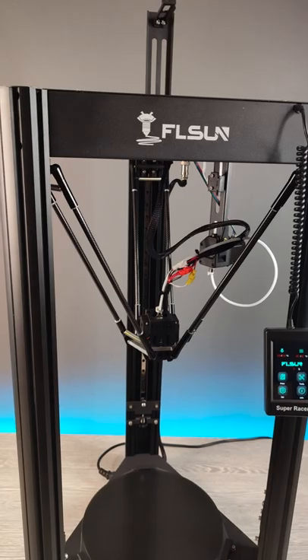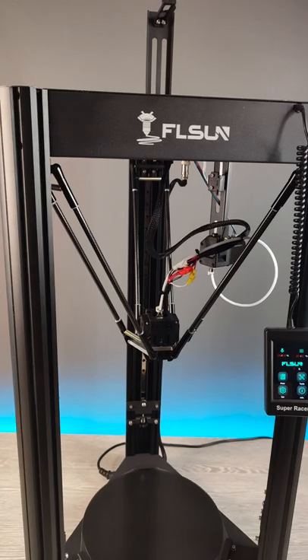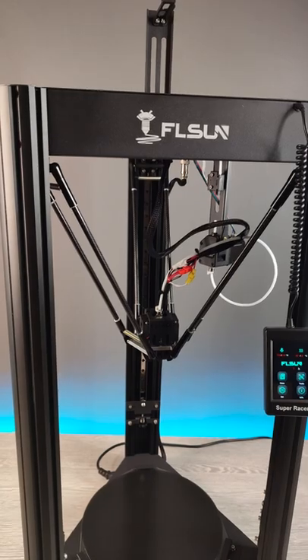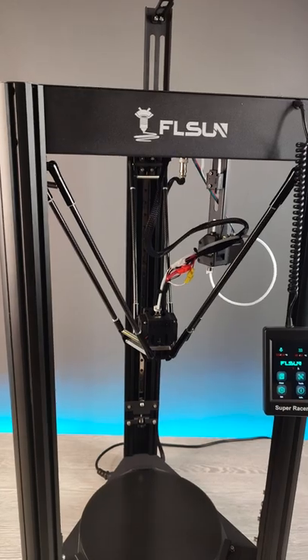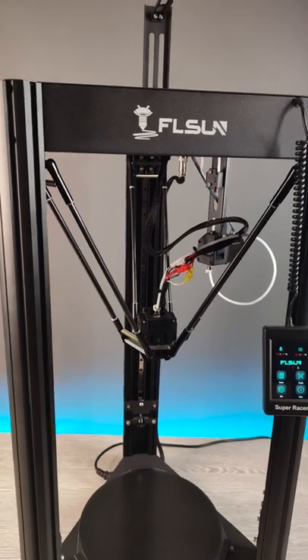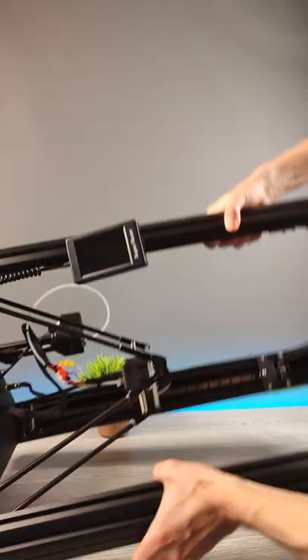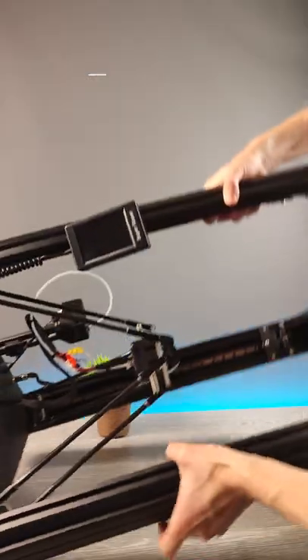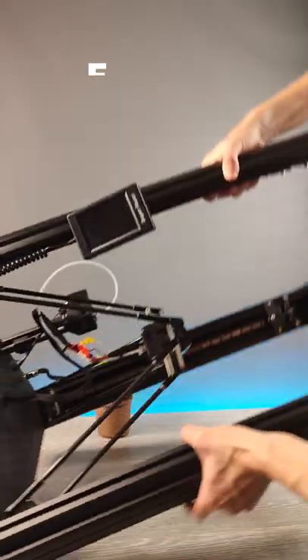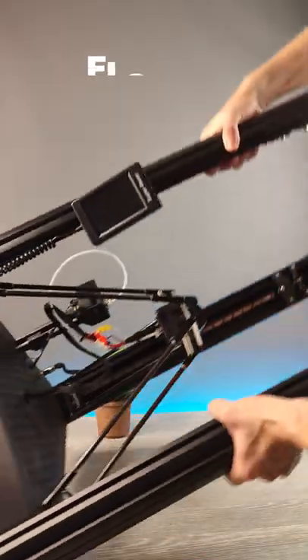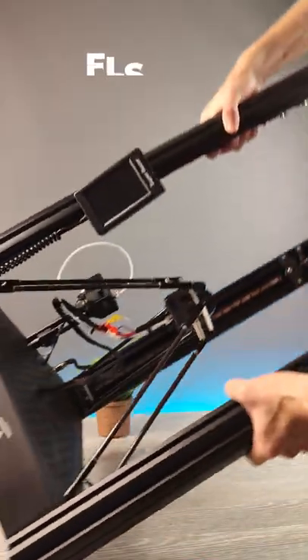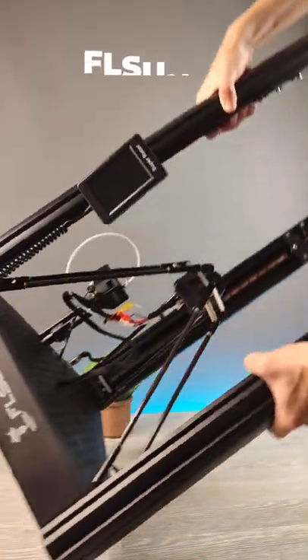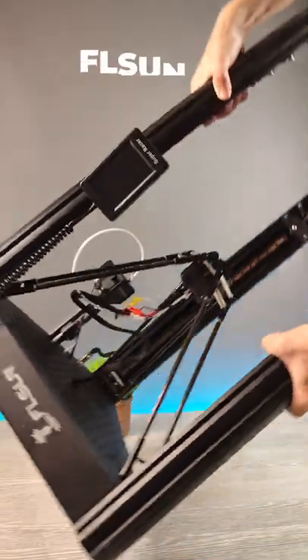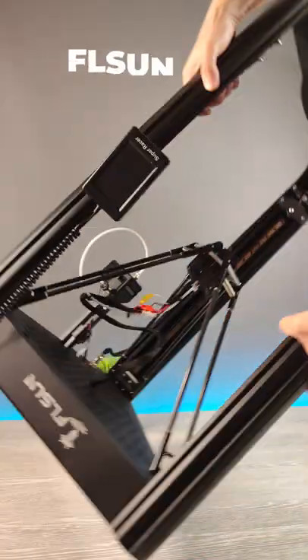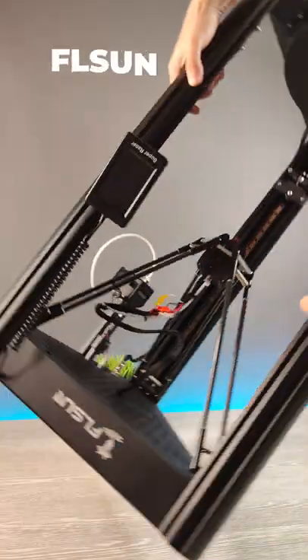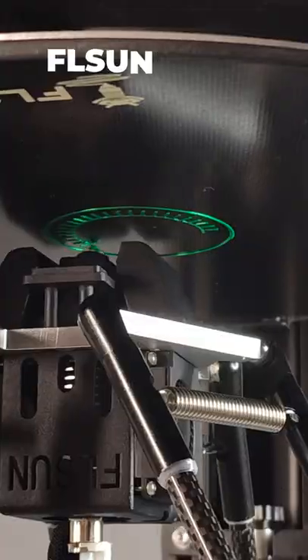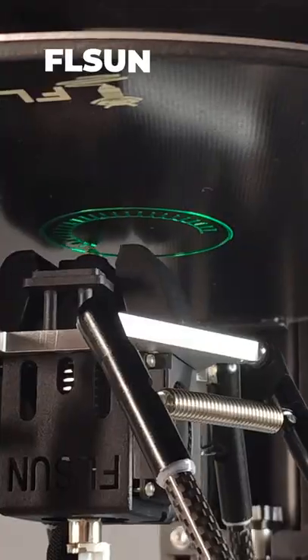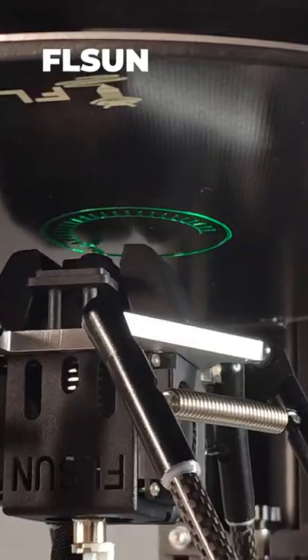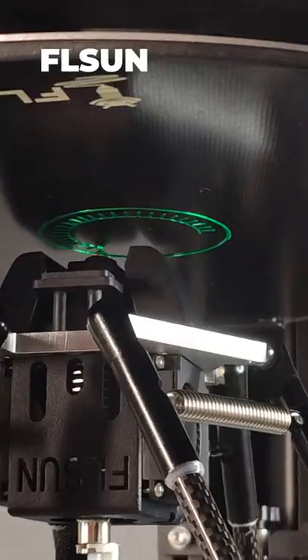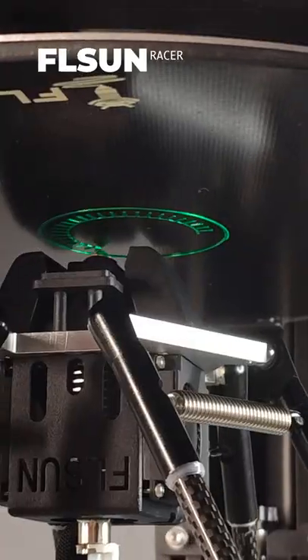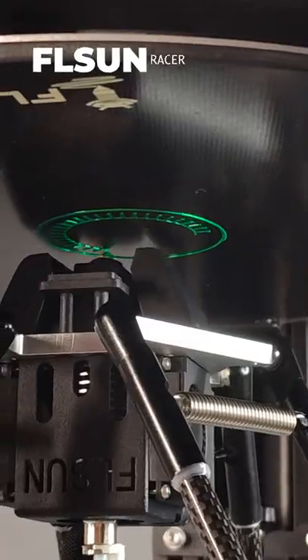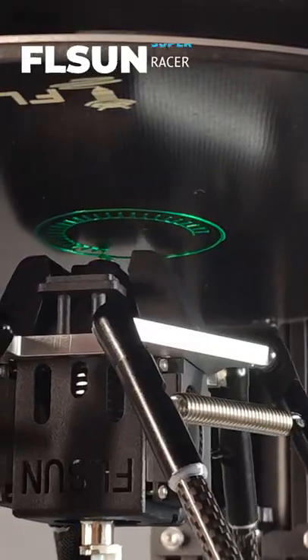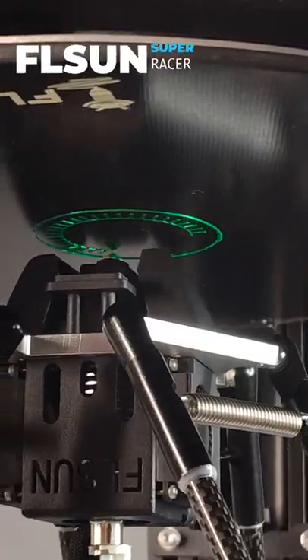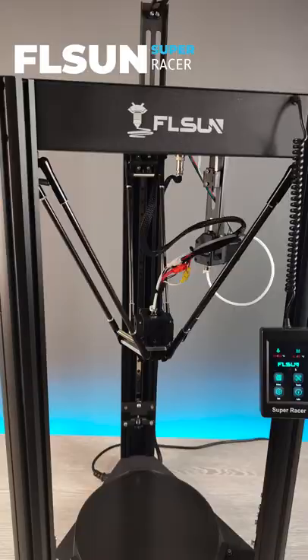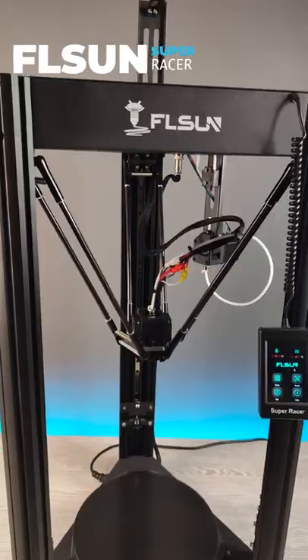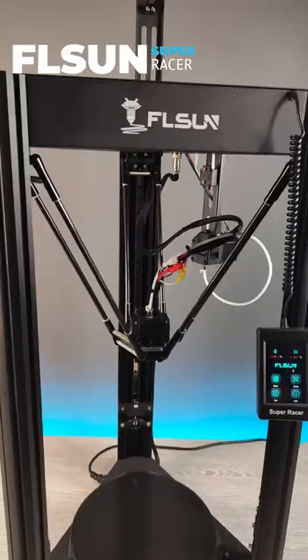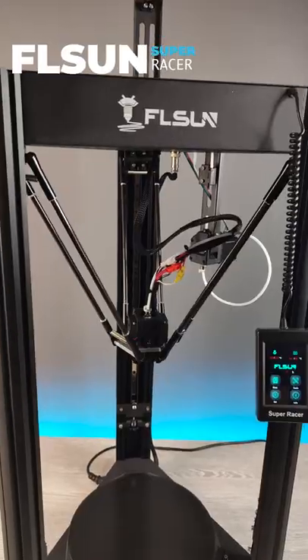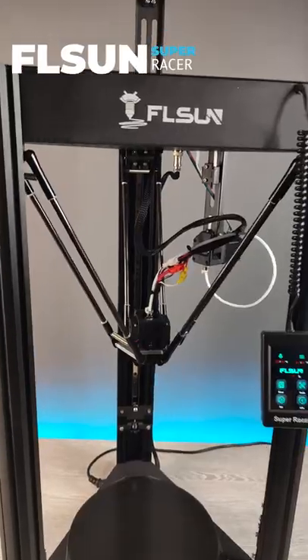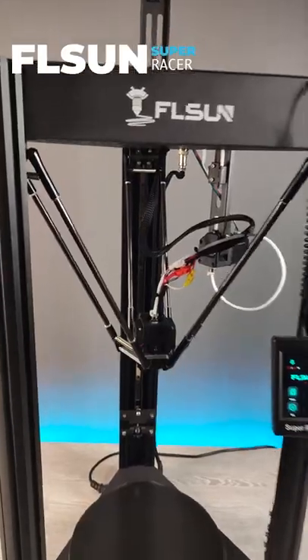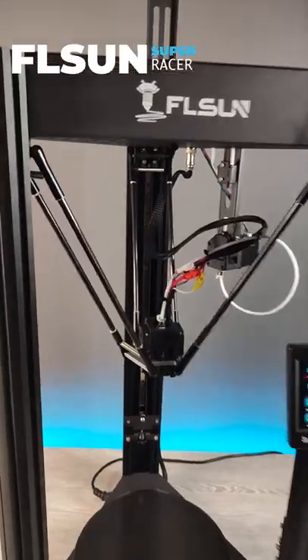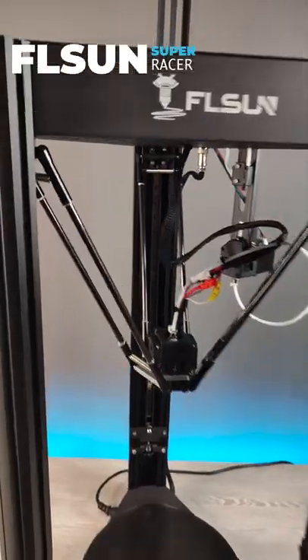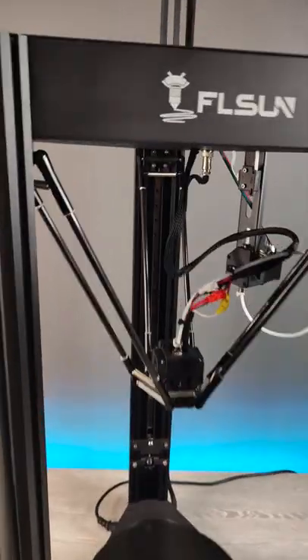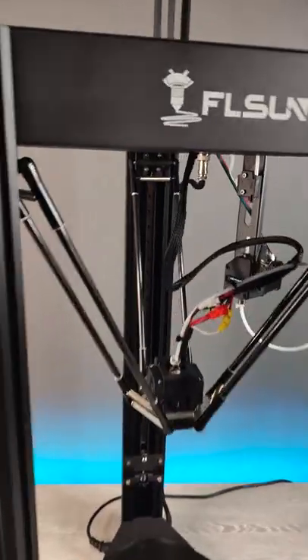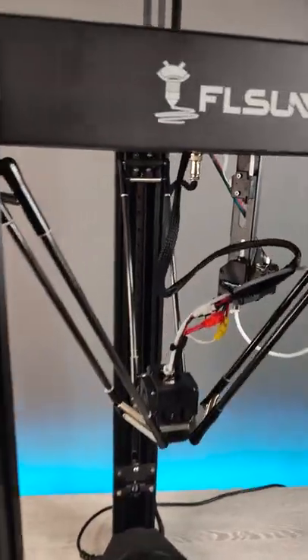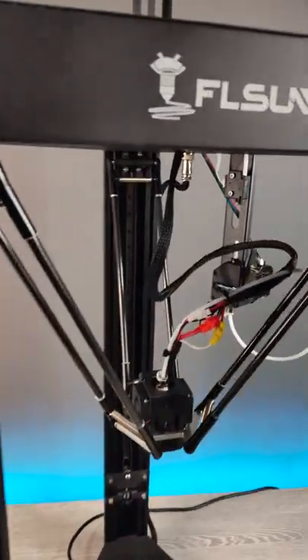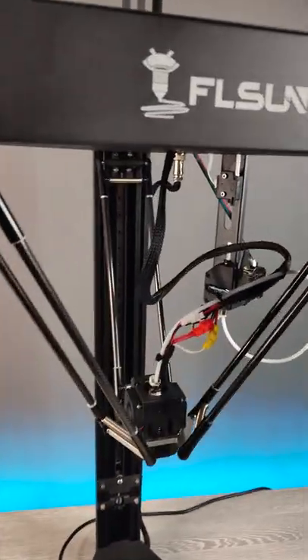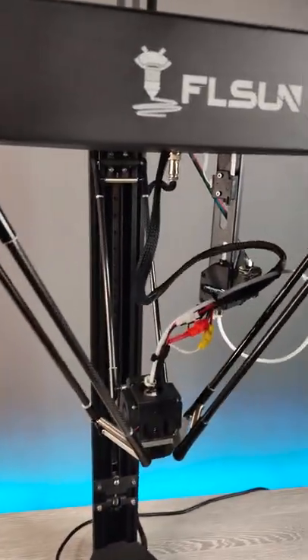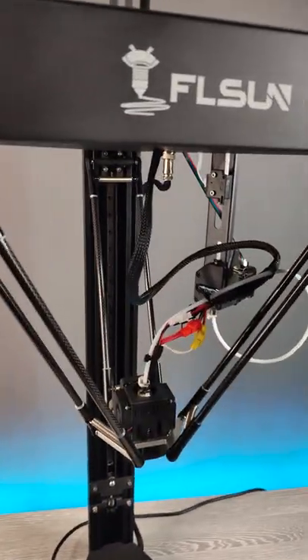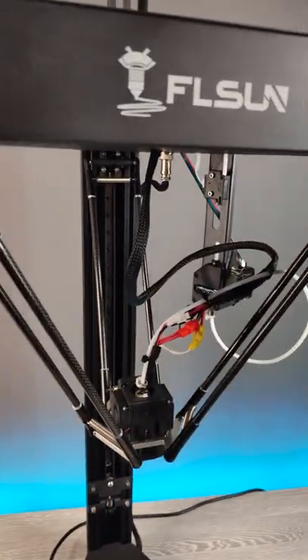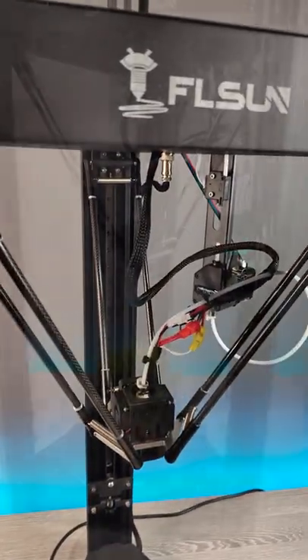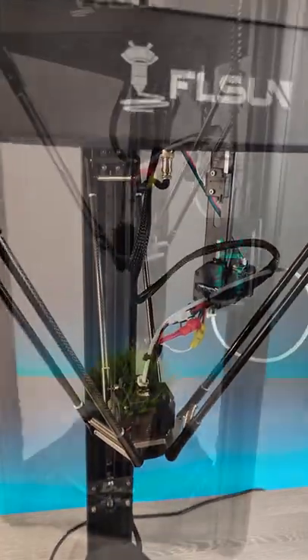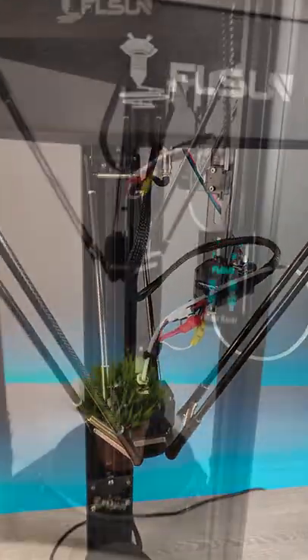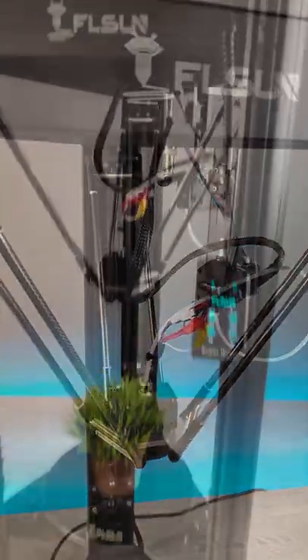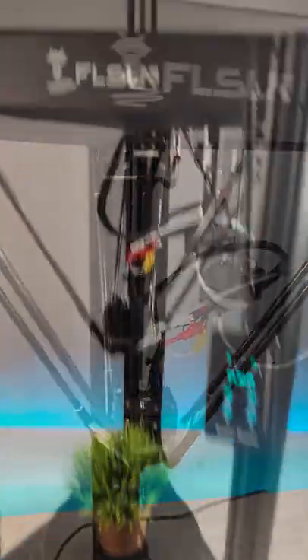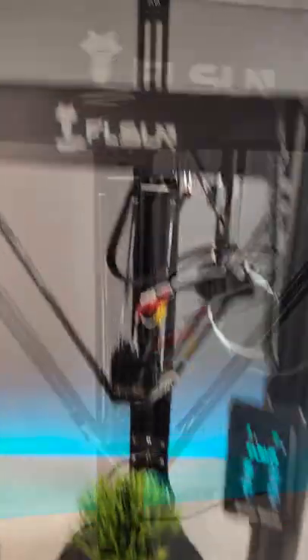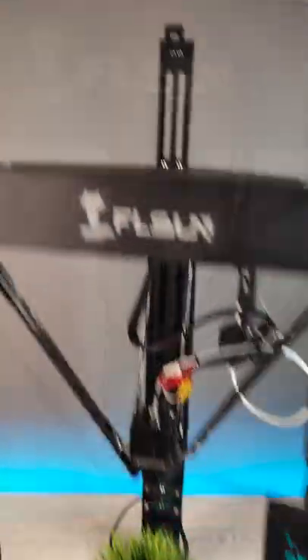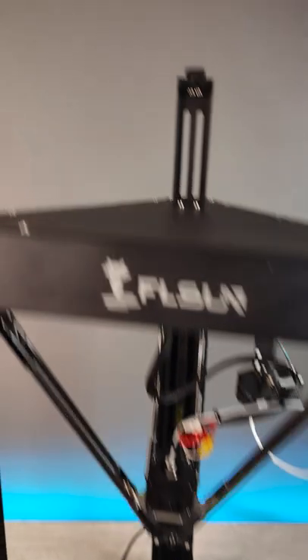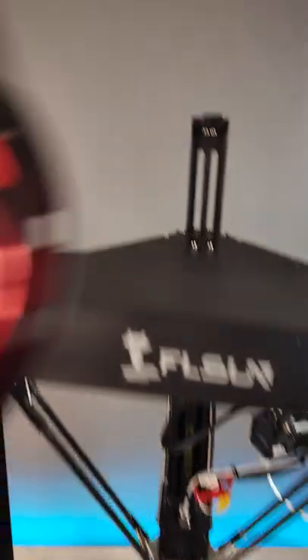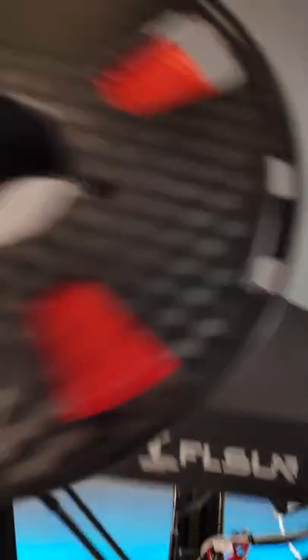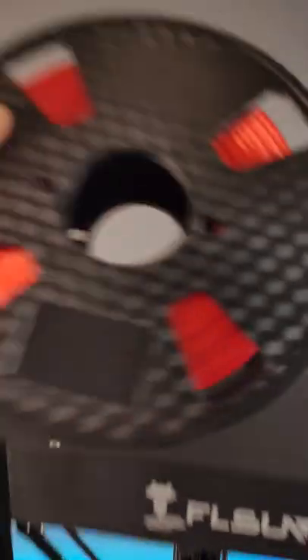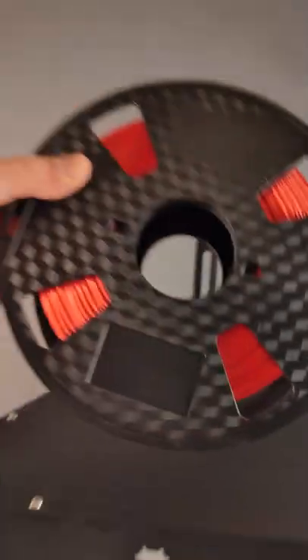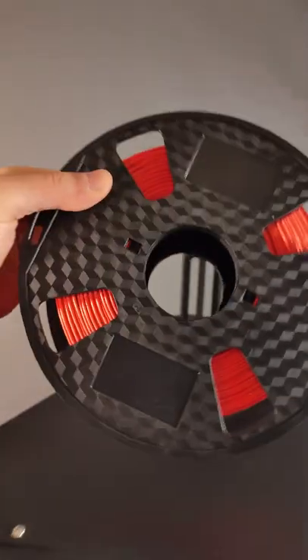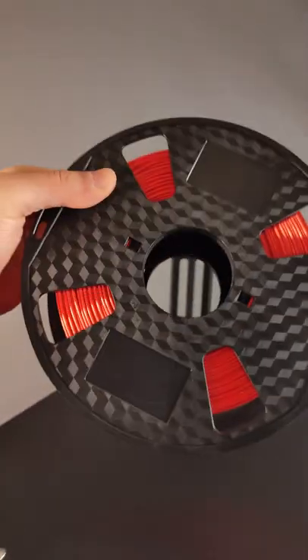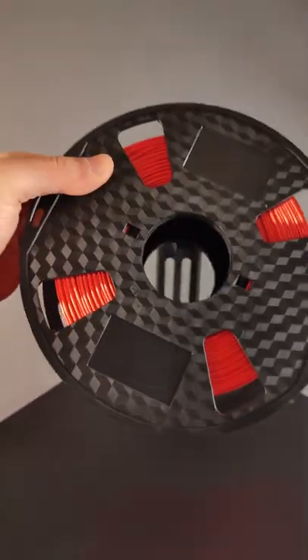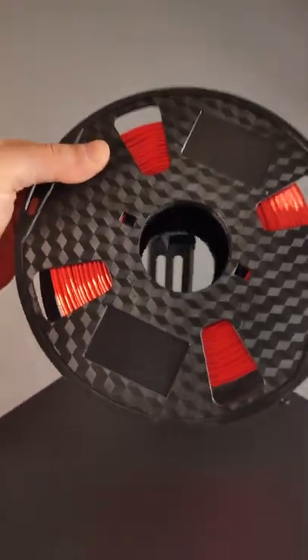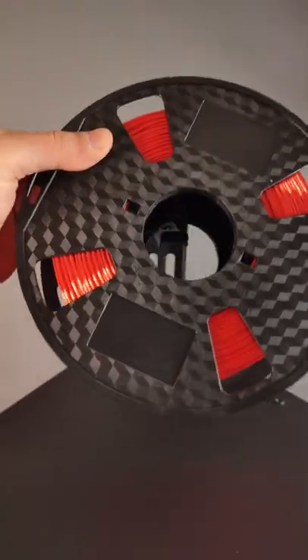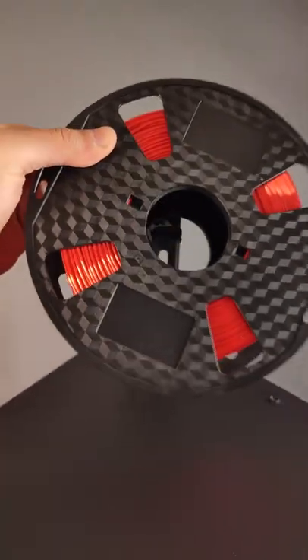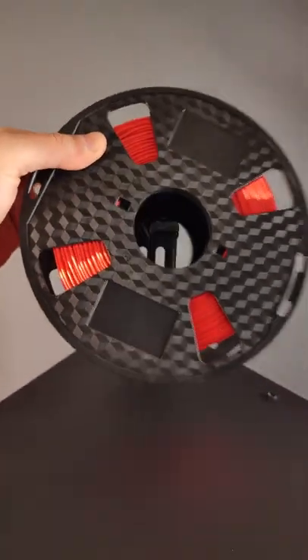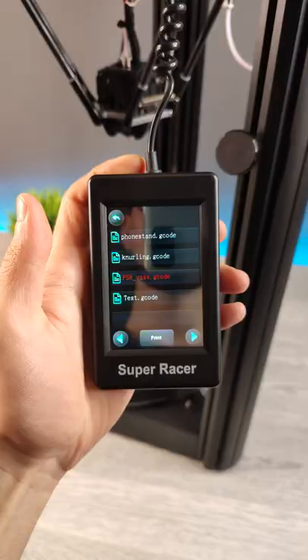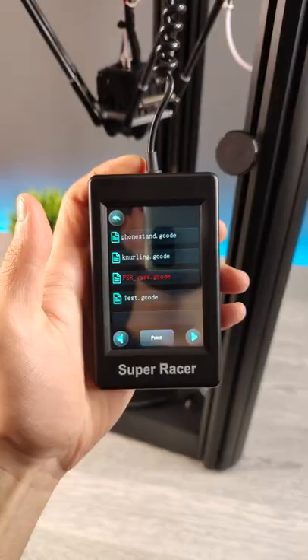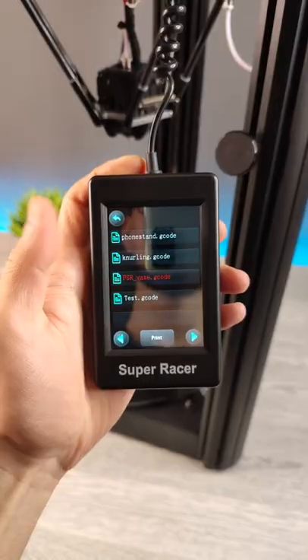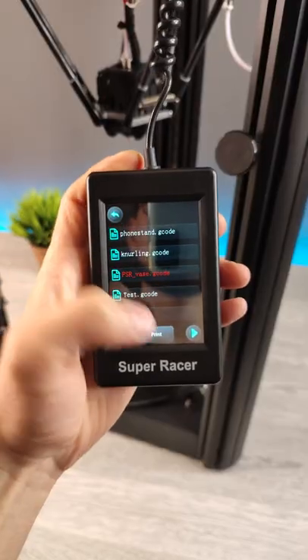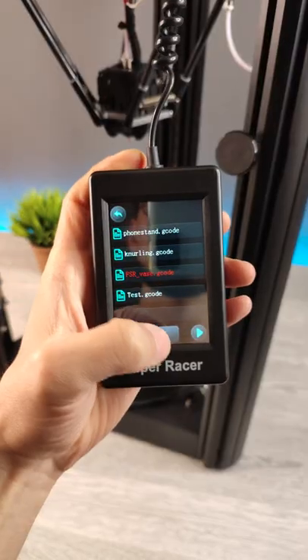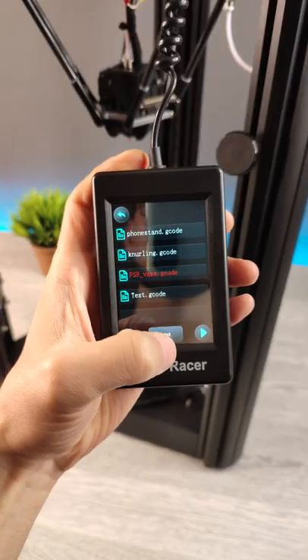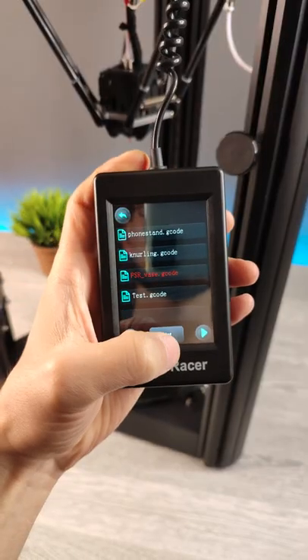This 3D printer can print even upside down. It's called SuperRacer from EiffelSign. Let's test if it can really print upside down.